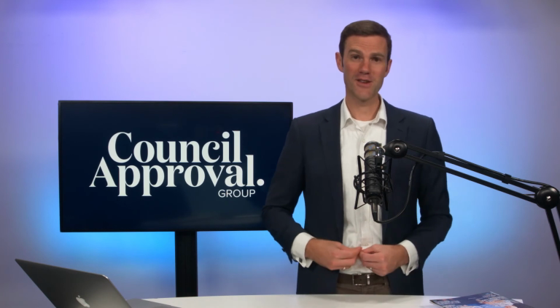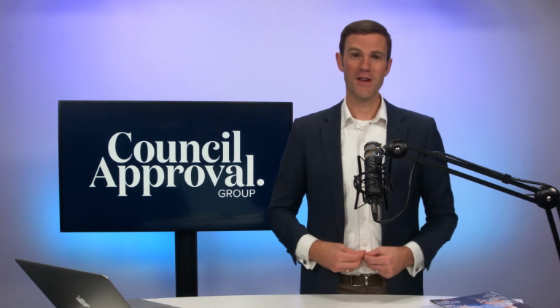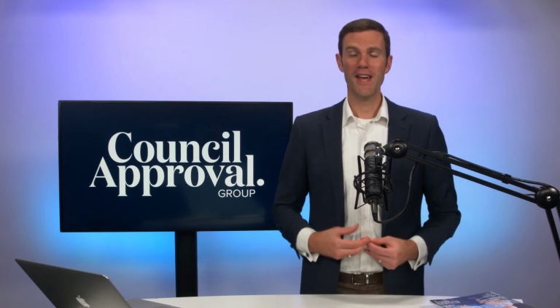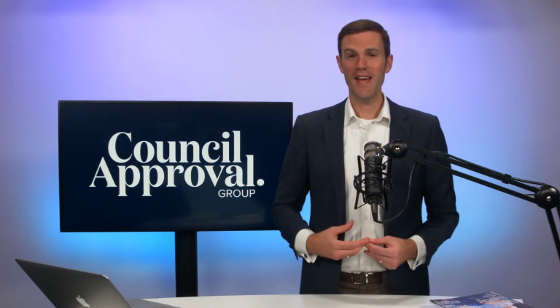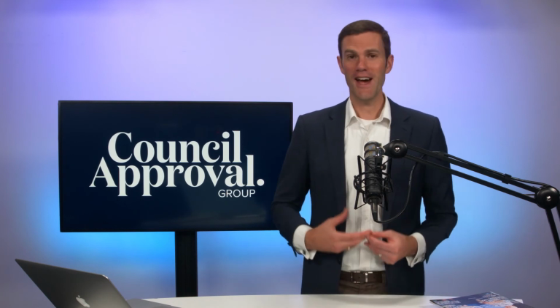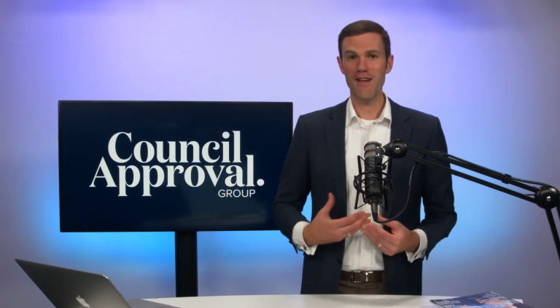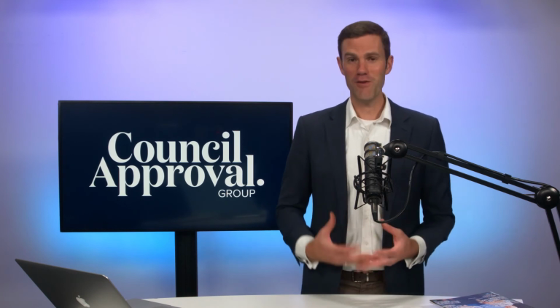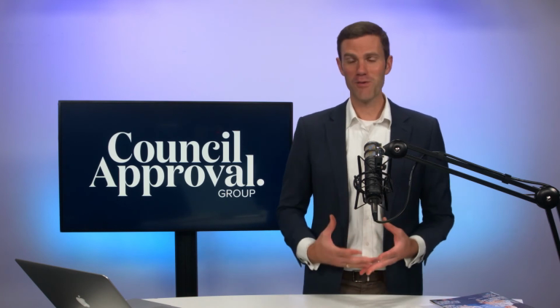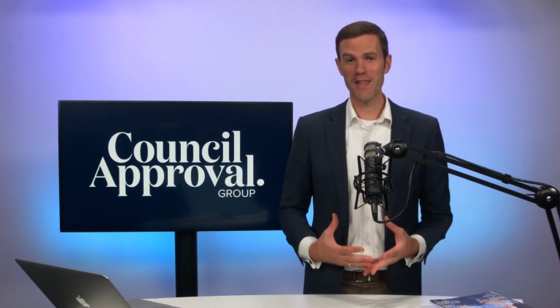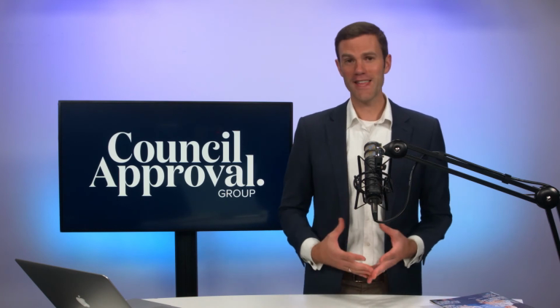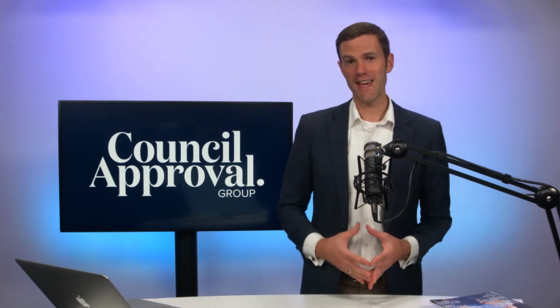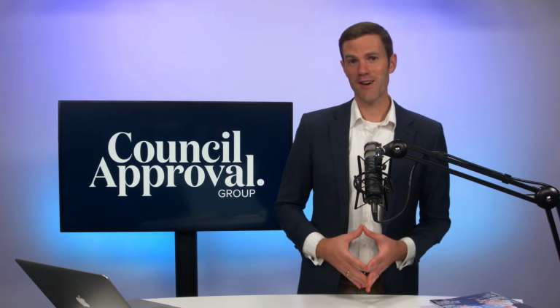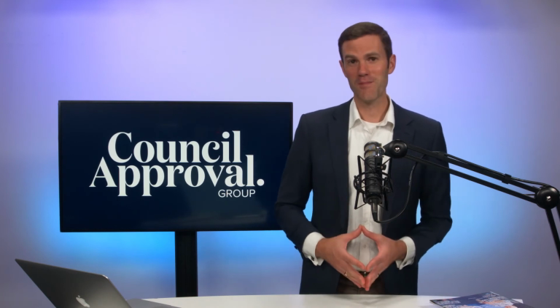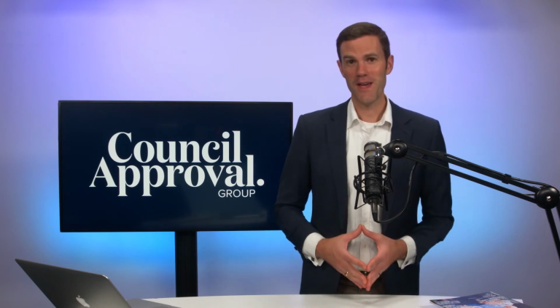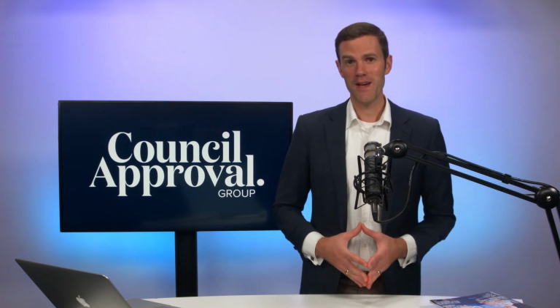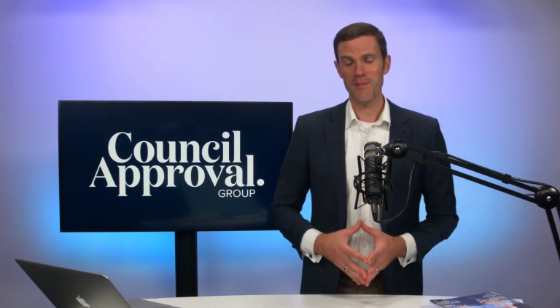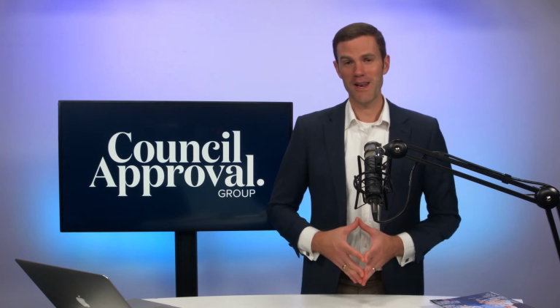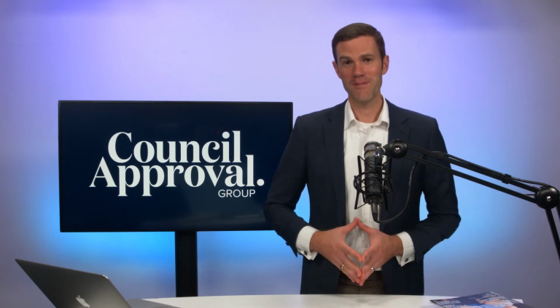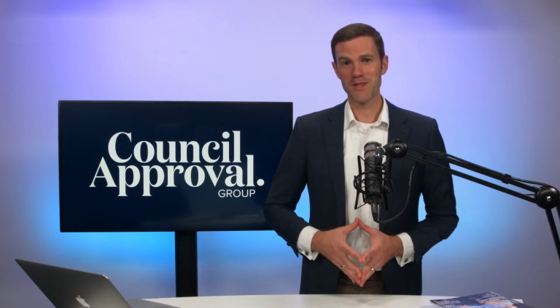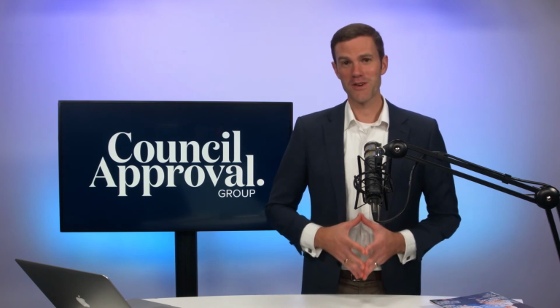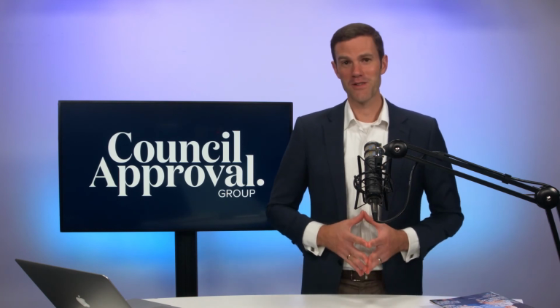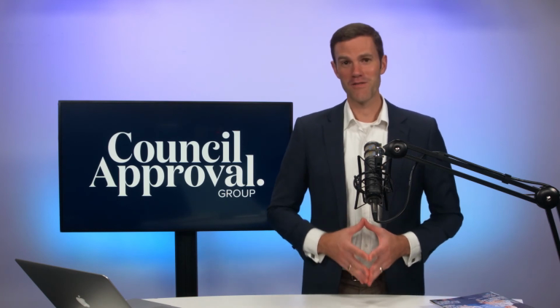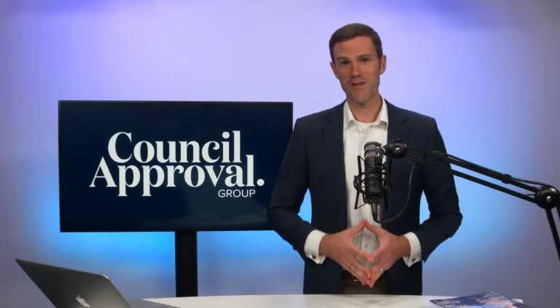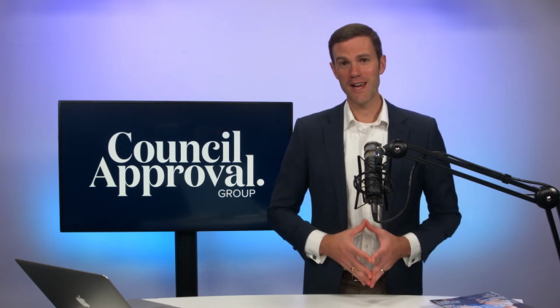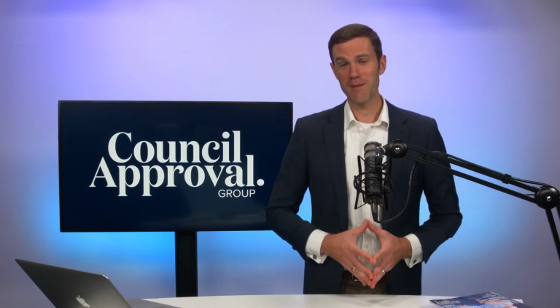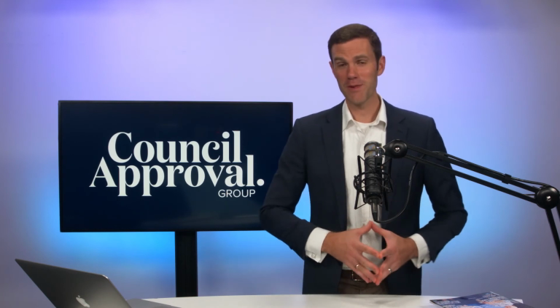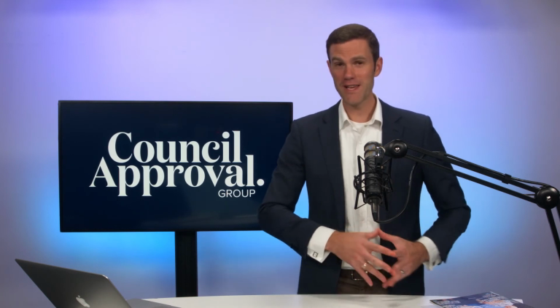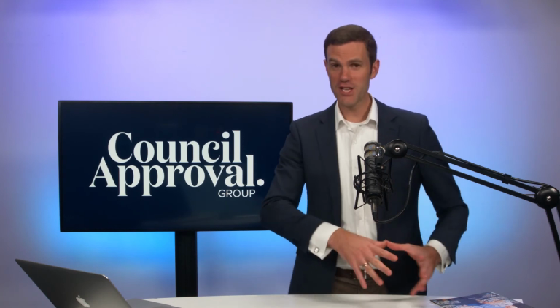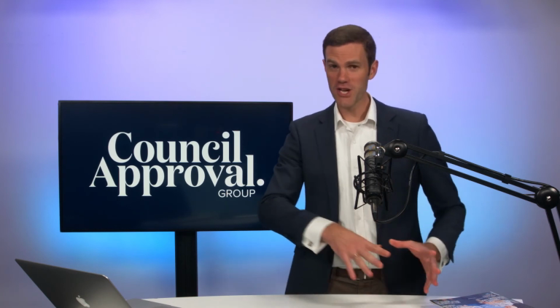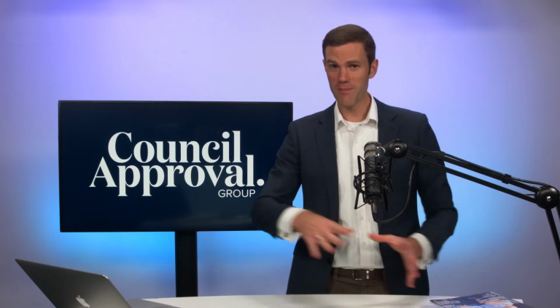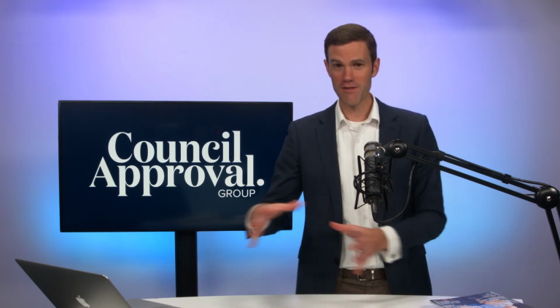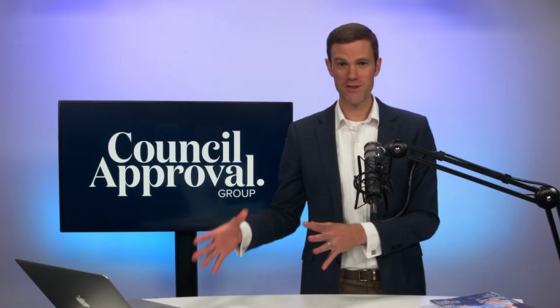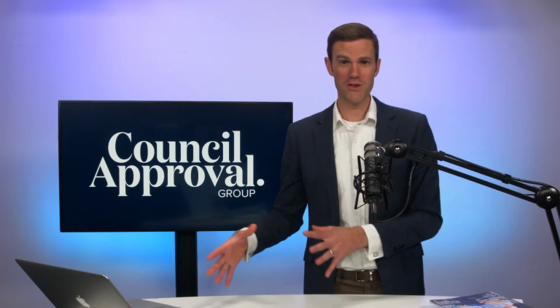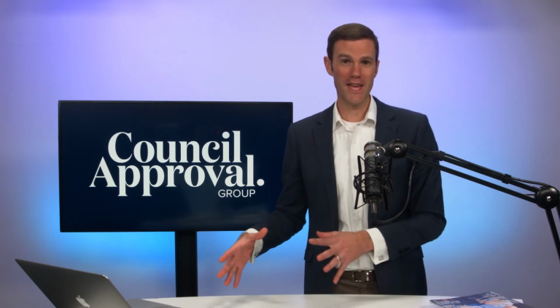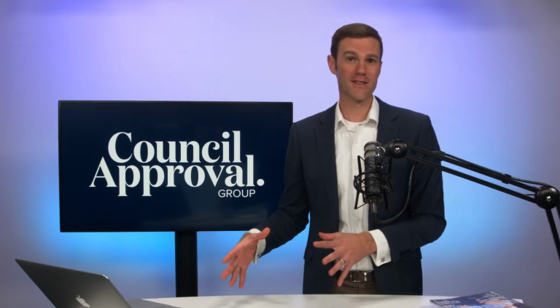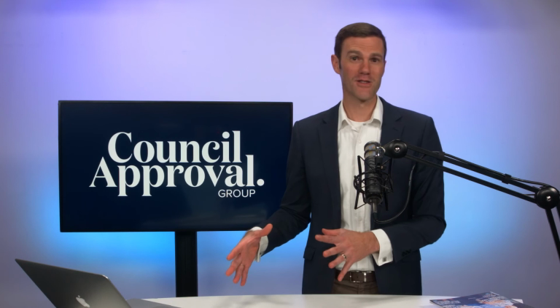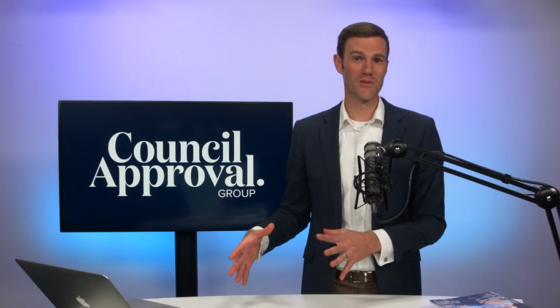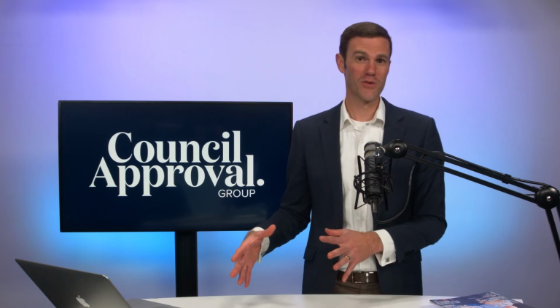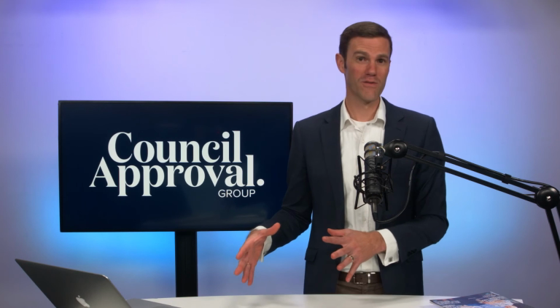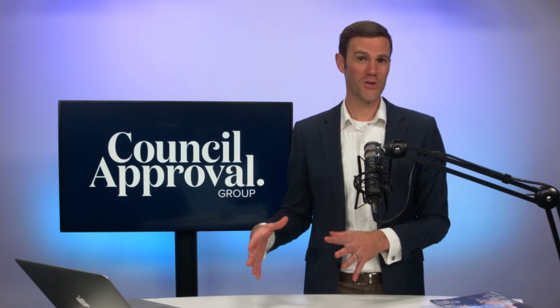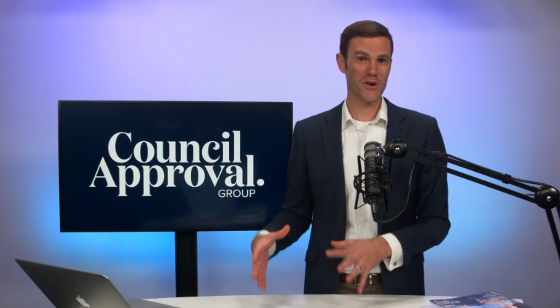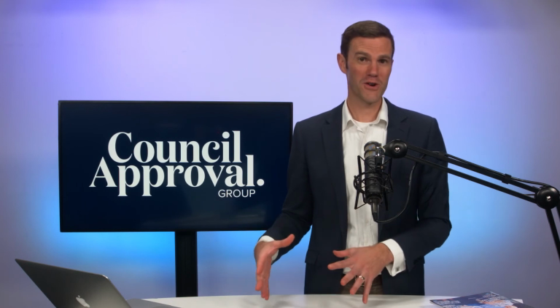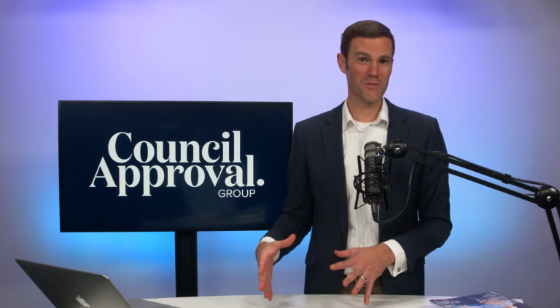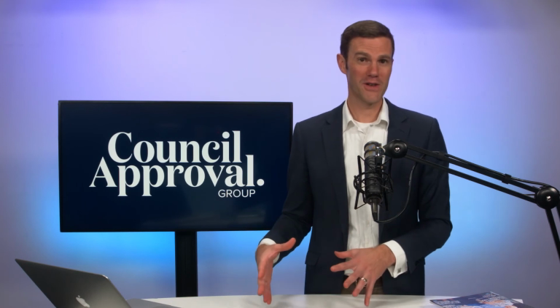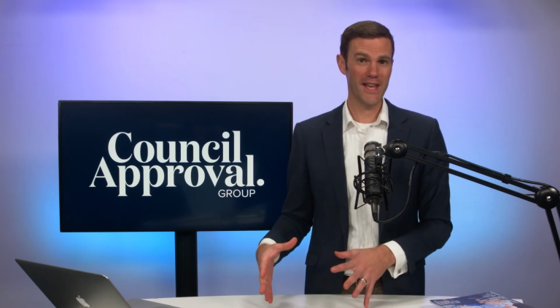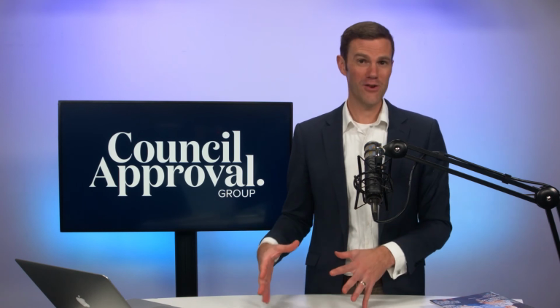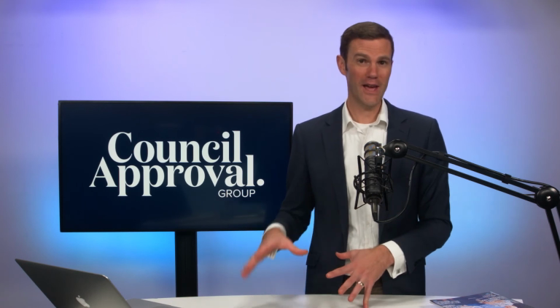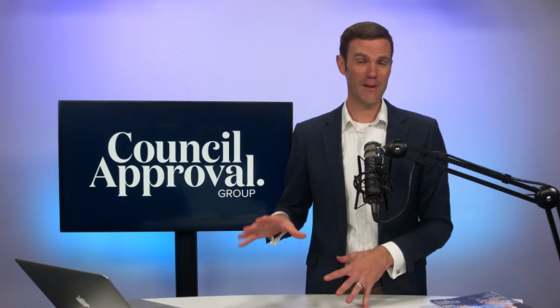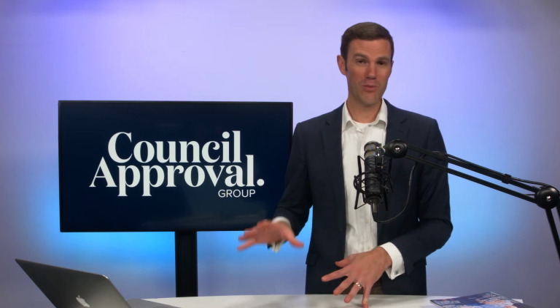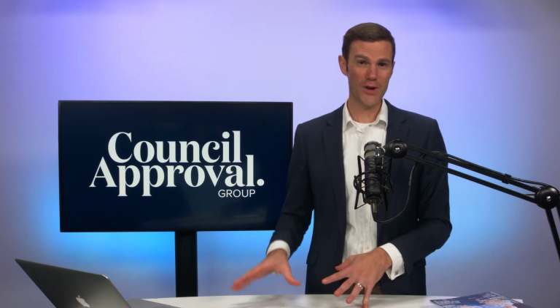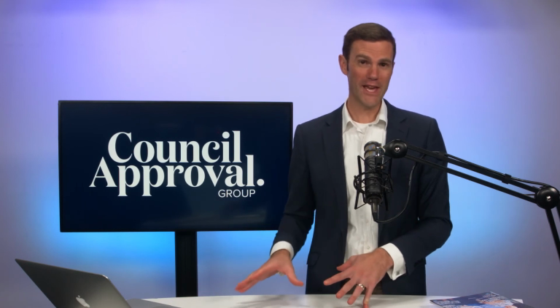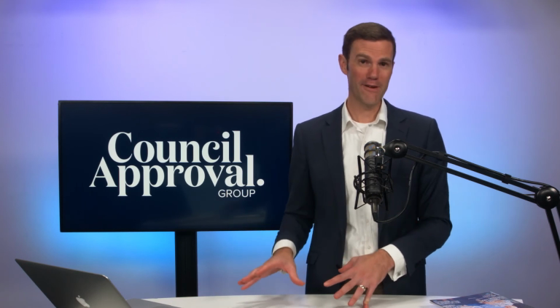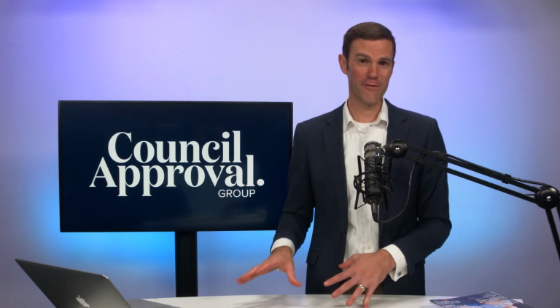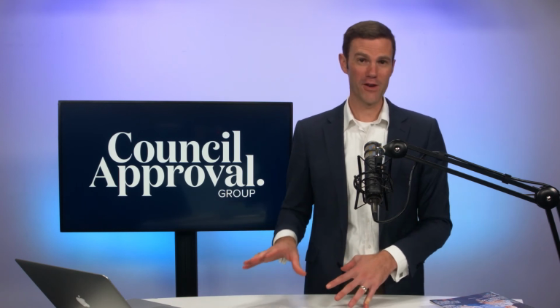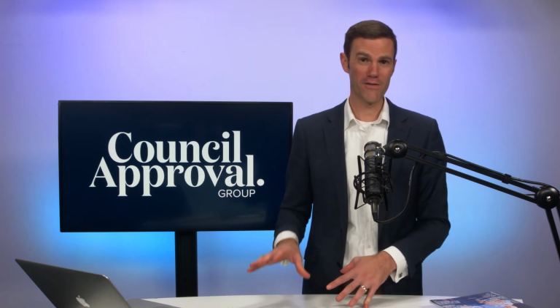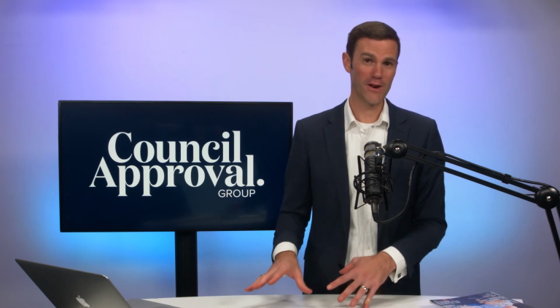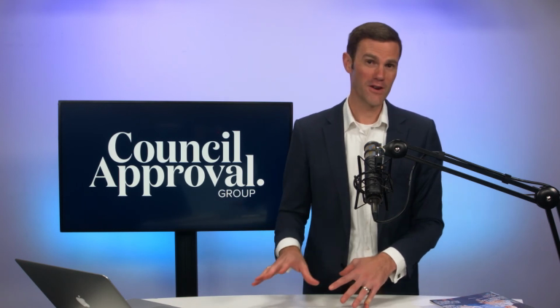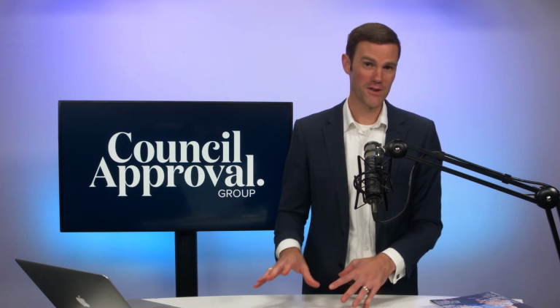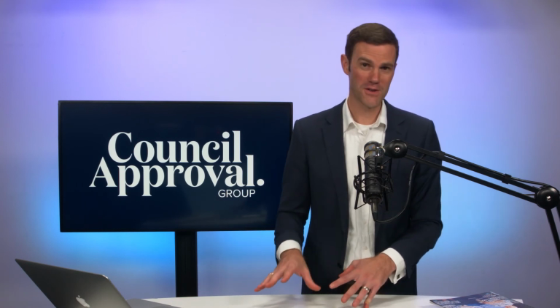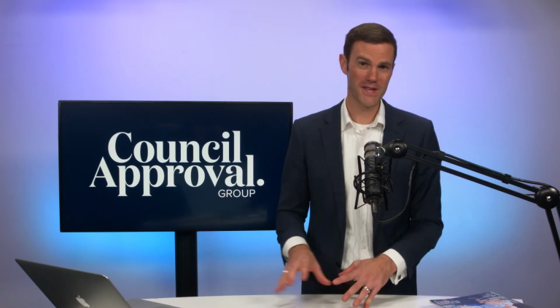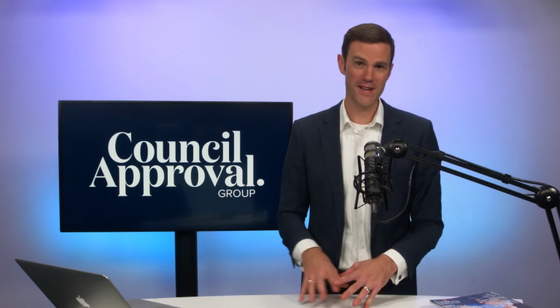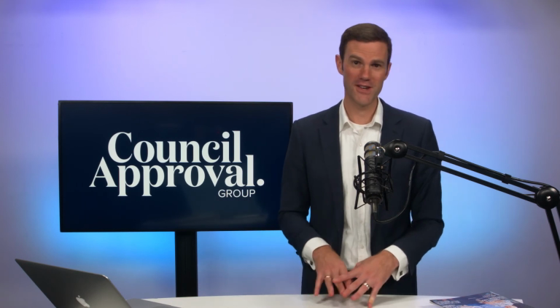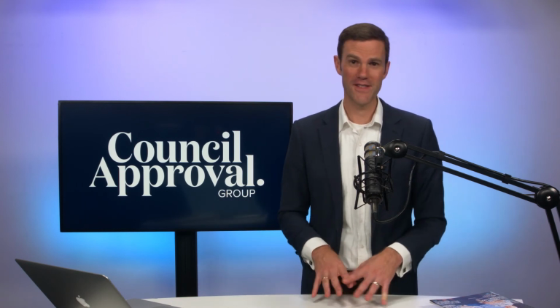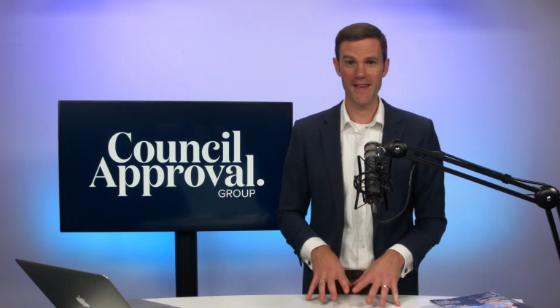So if you would like that help, my name is Colin Fragar. Please jump over to councilapproval.com.au and book in for your free consultation there.